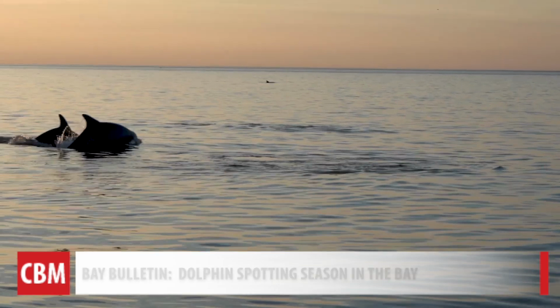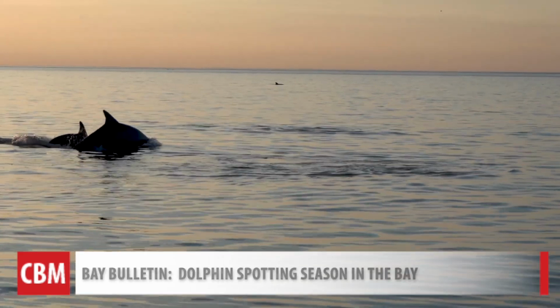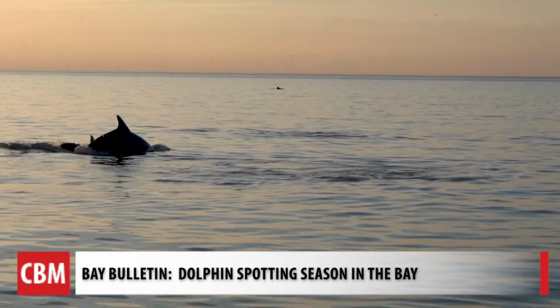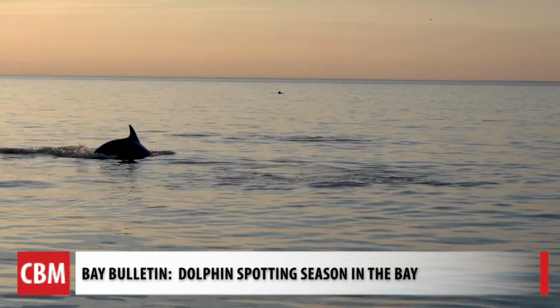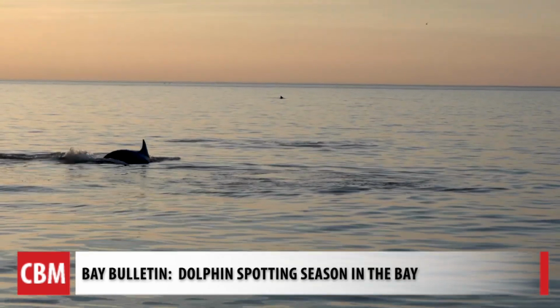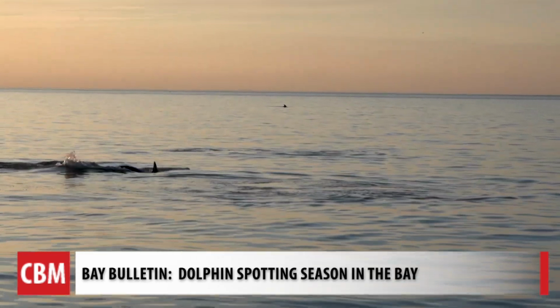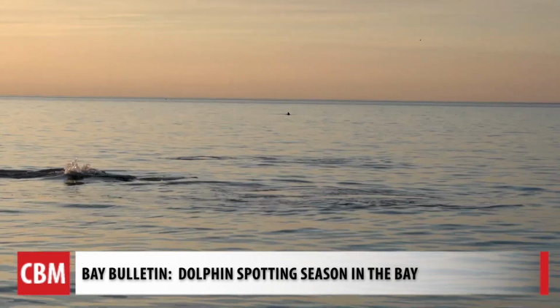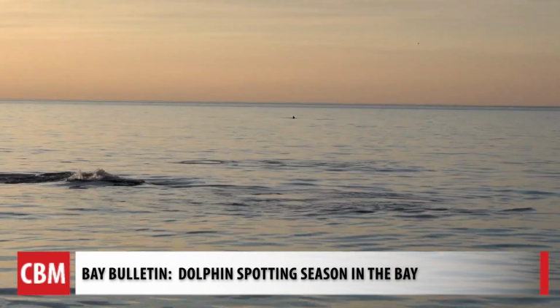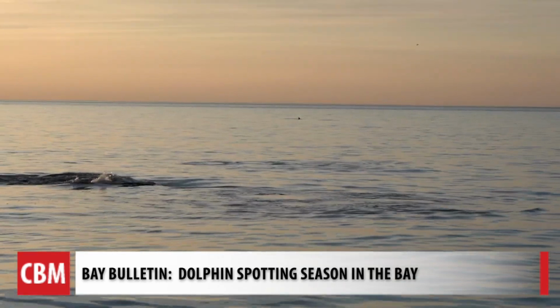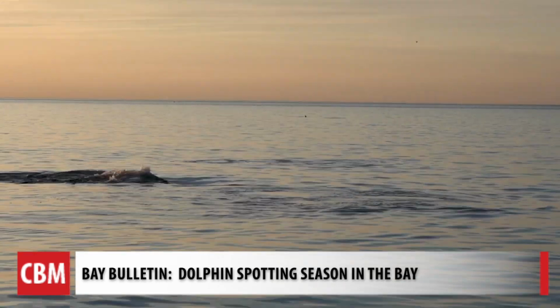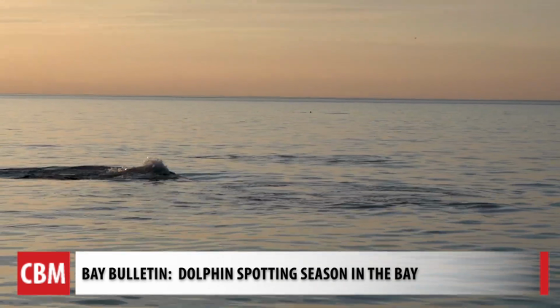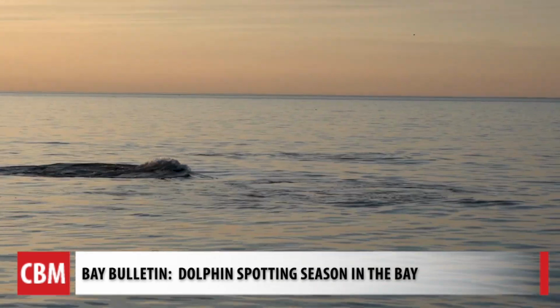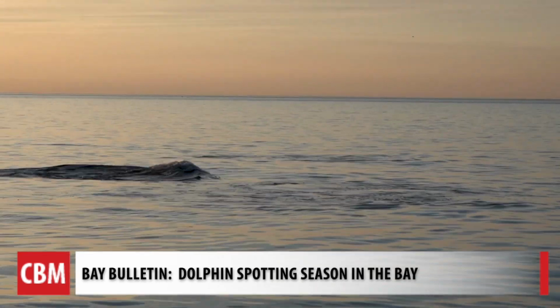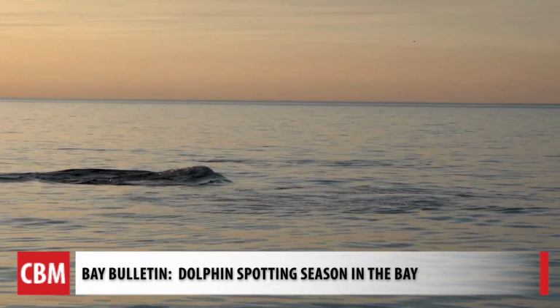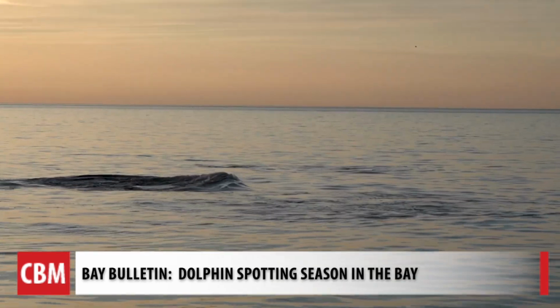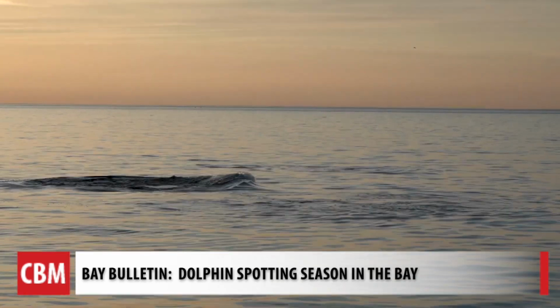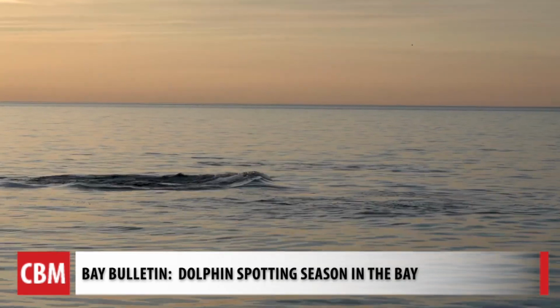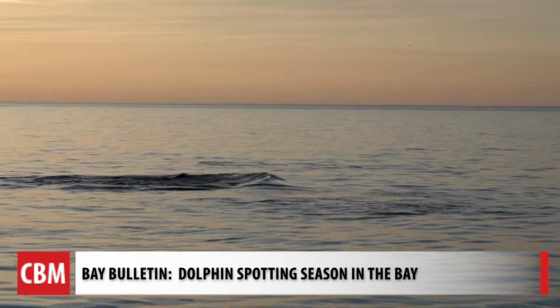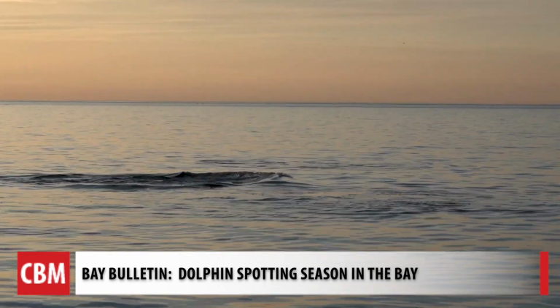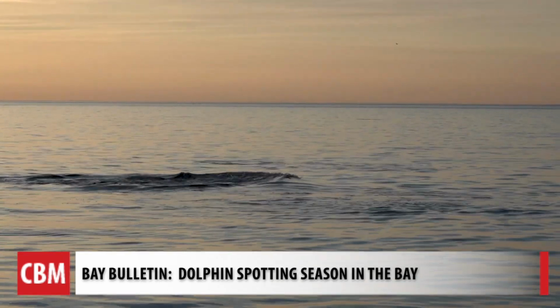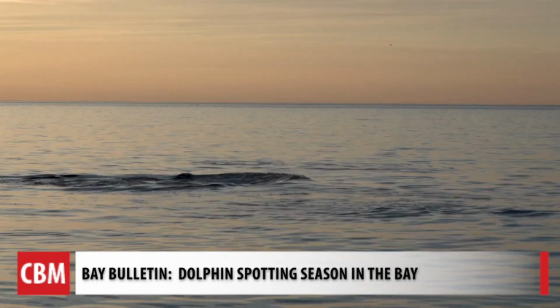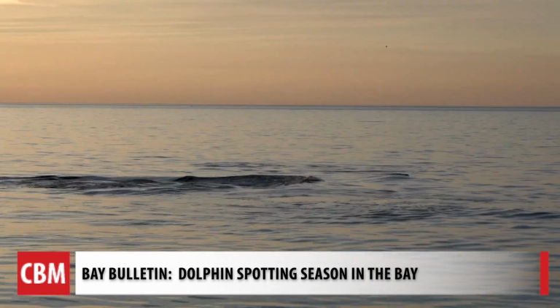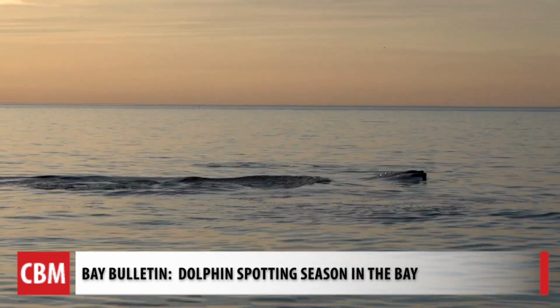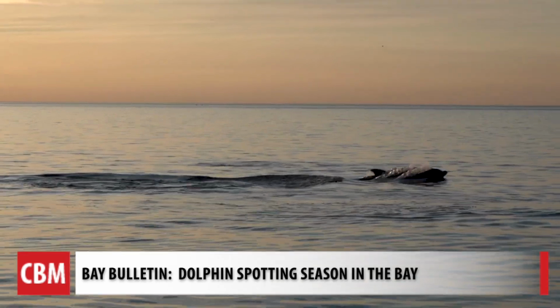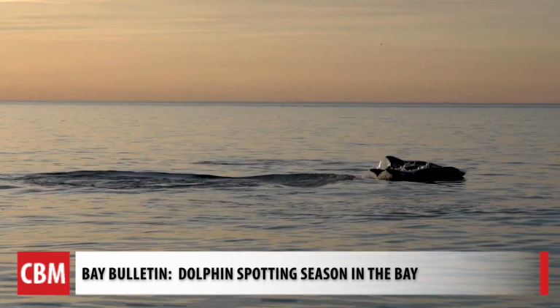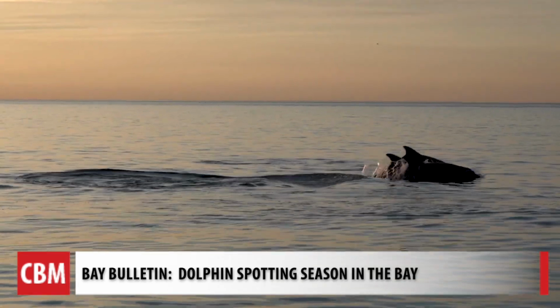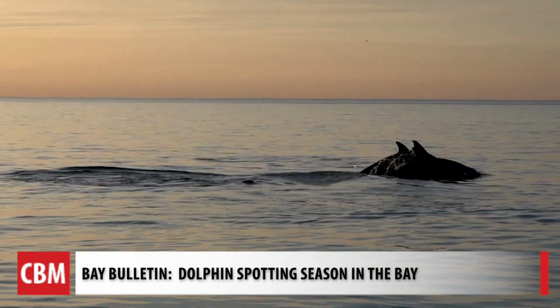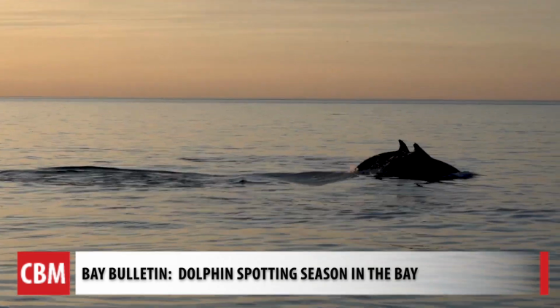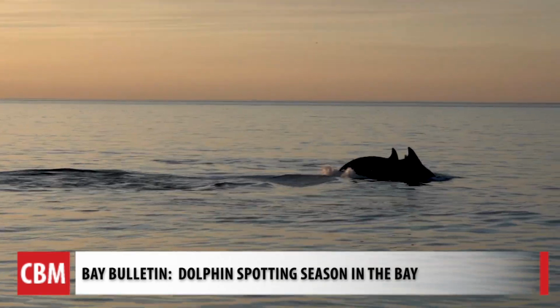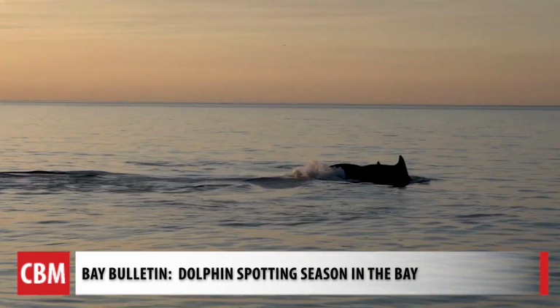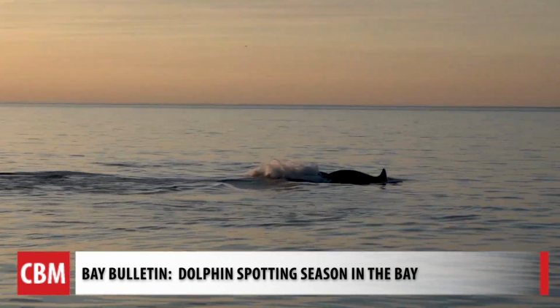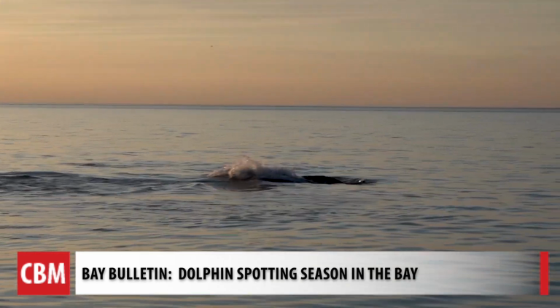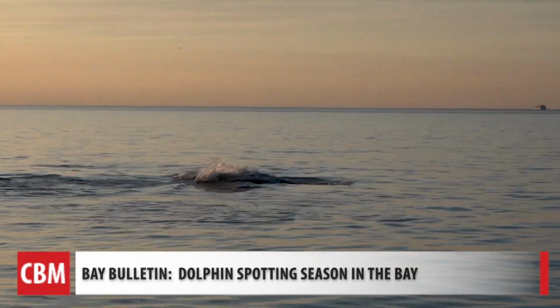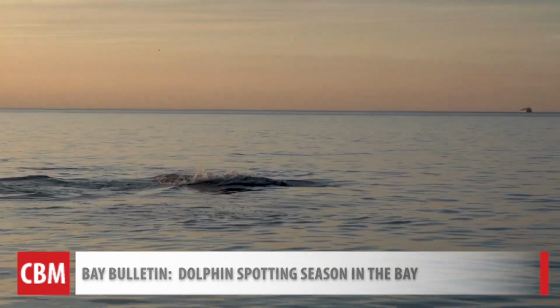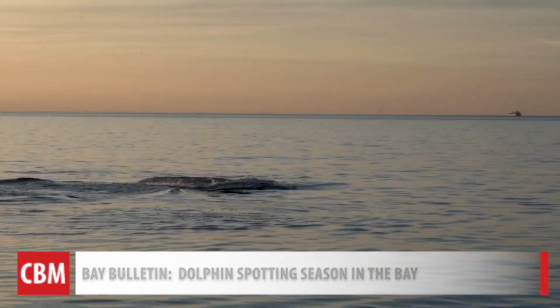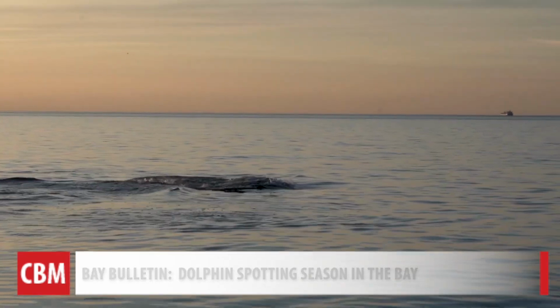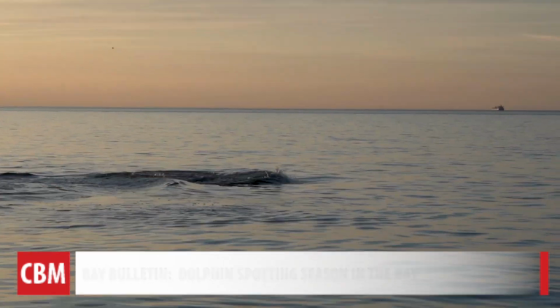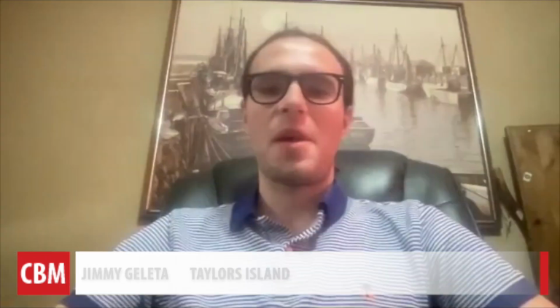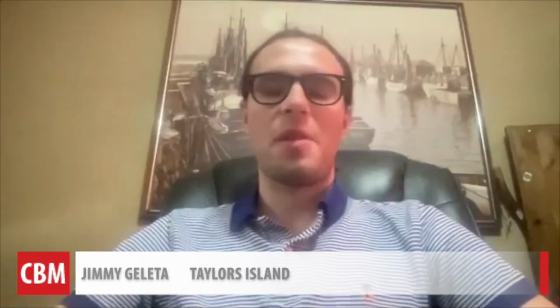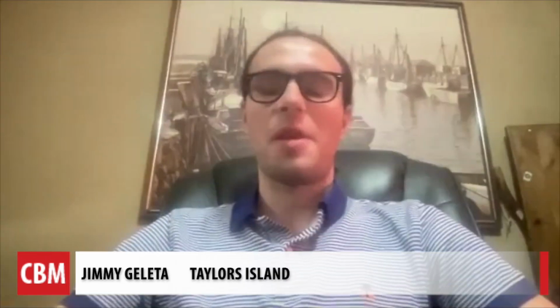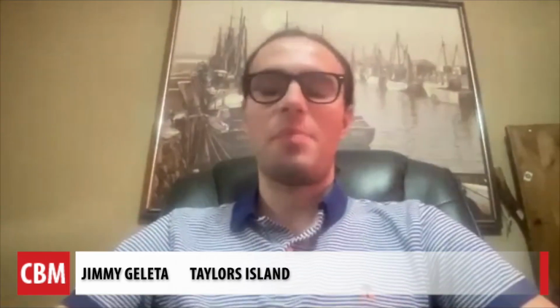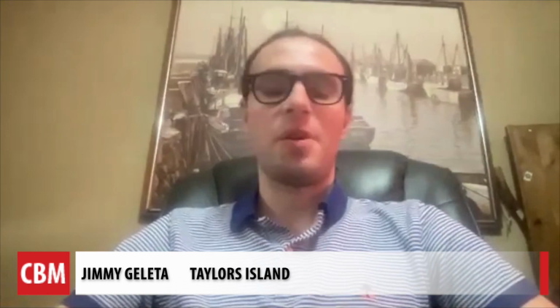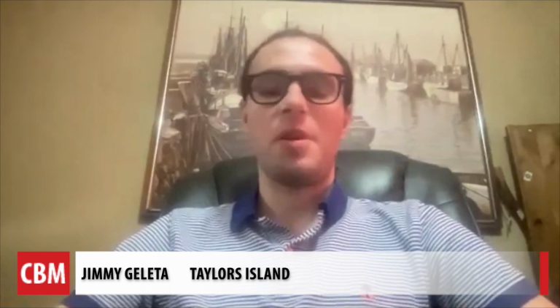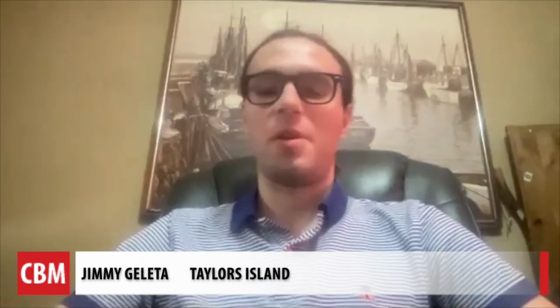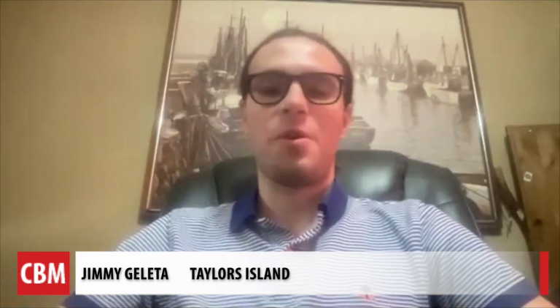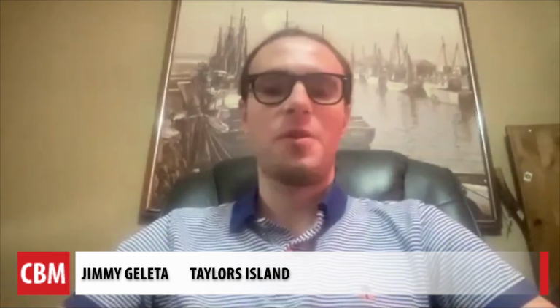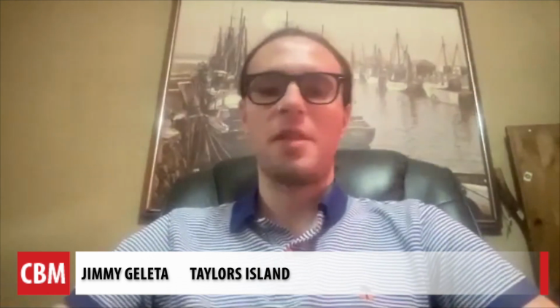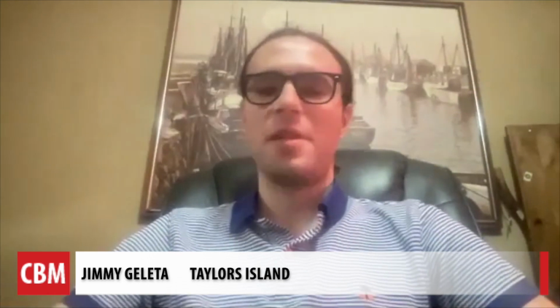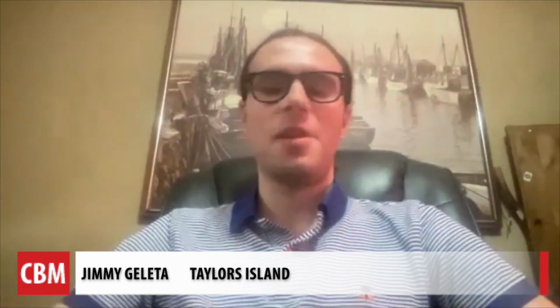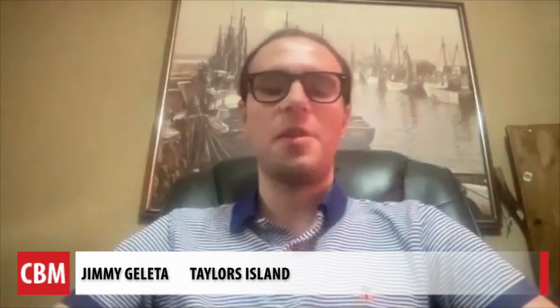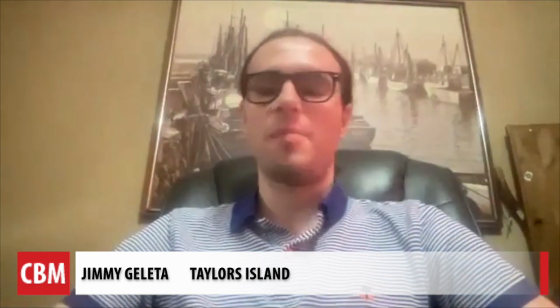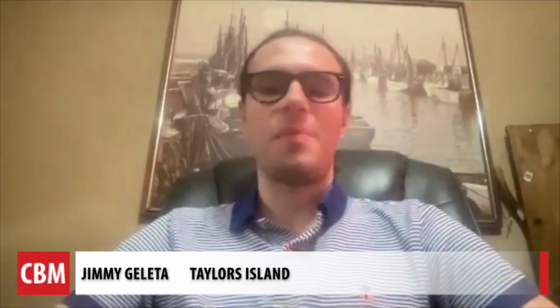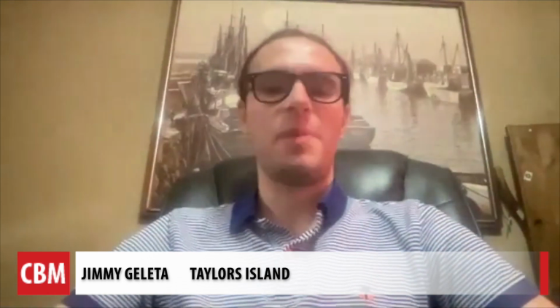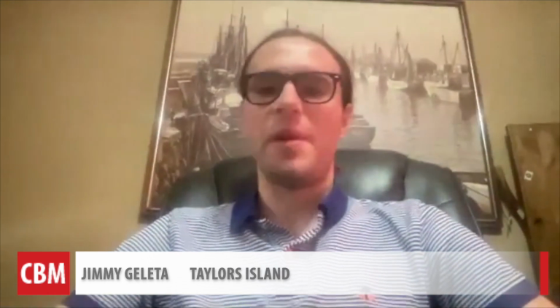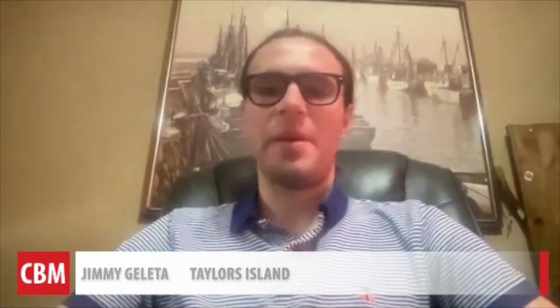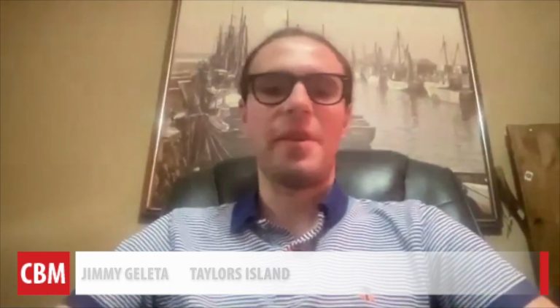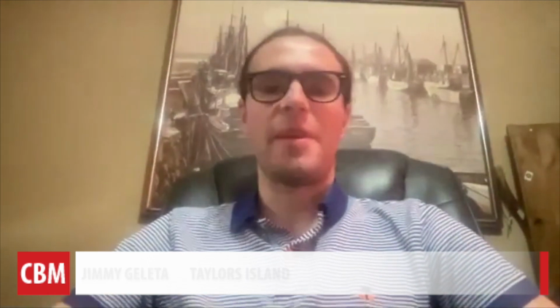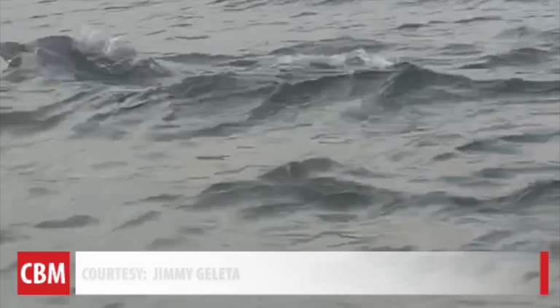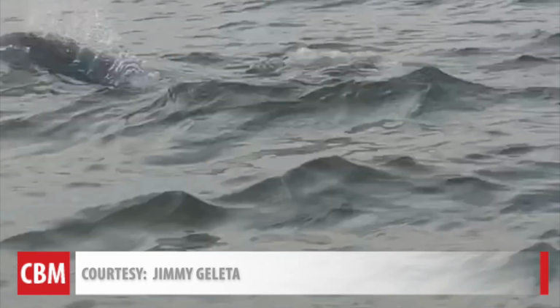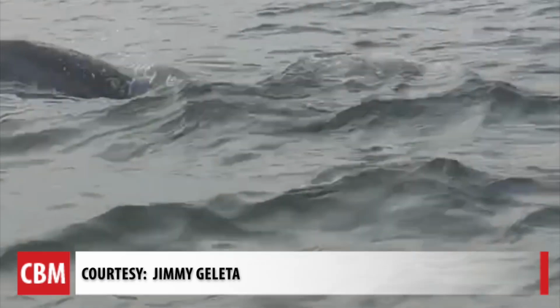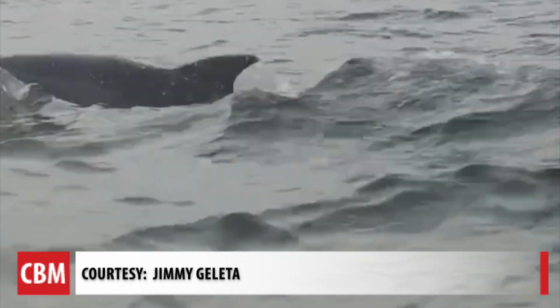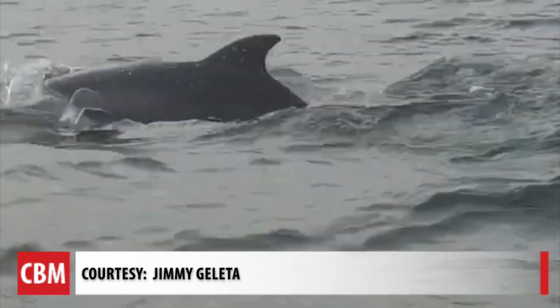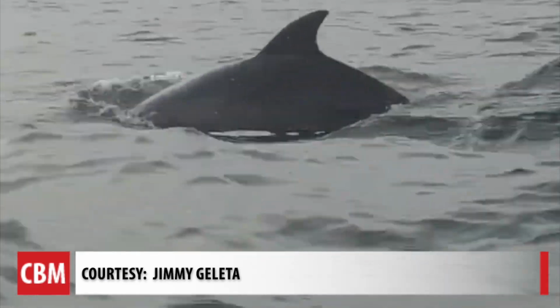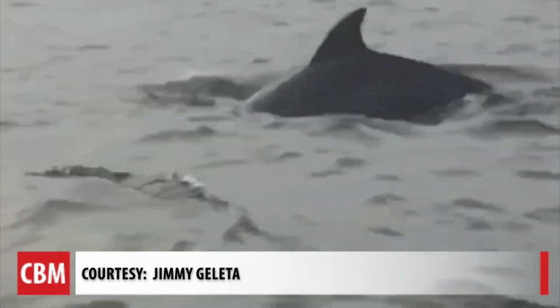Spotting dolphins in the Chesapeake Bay may never get old. They got pretty close and they didn't mind me being there. Hey buddy.